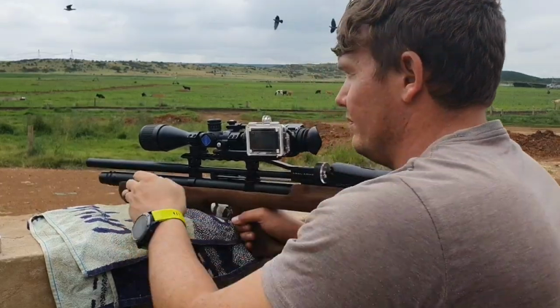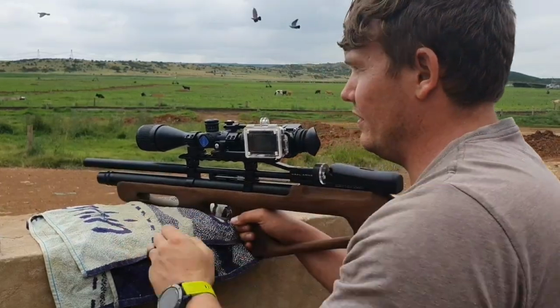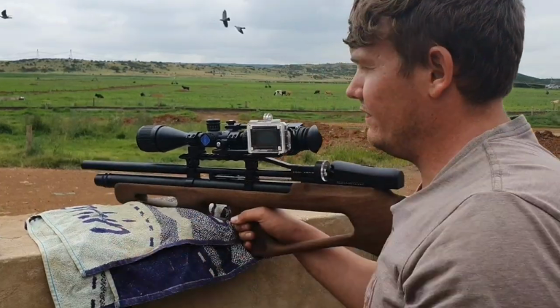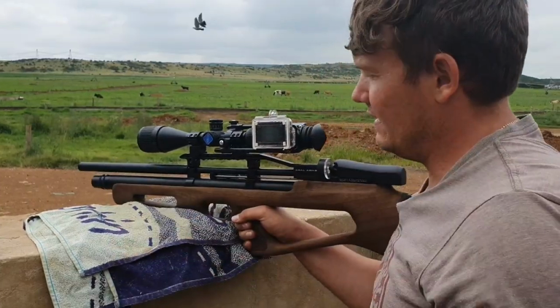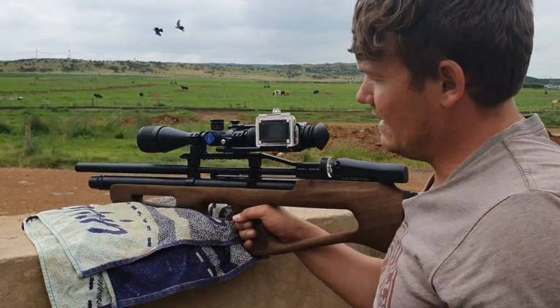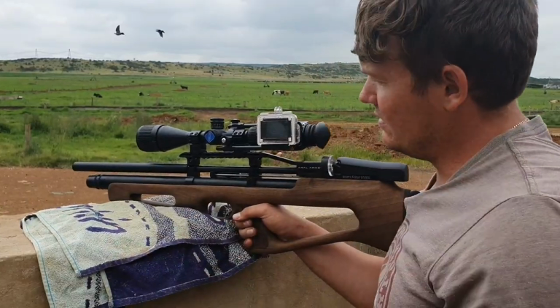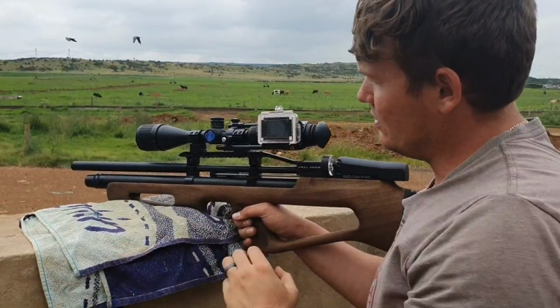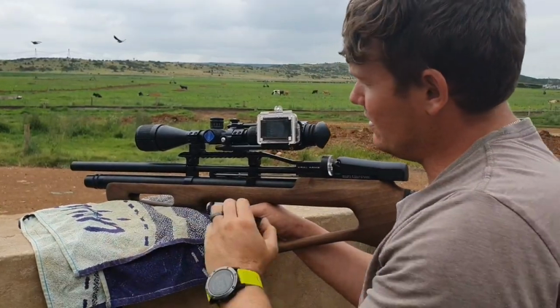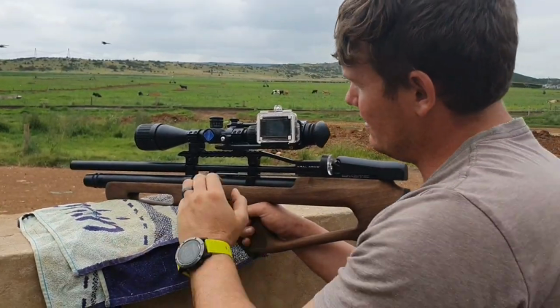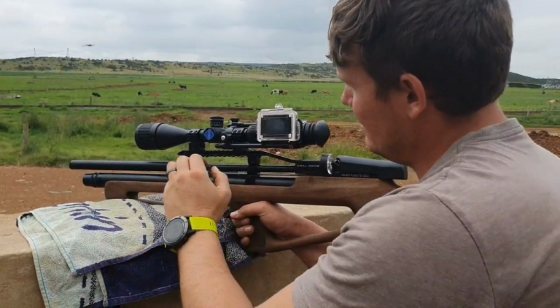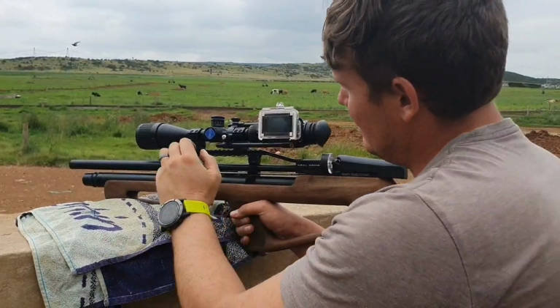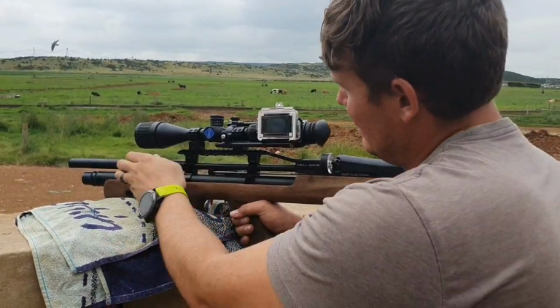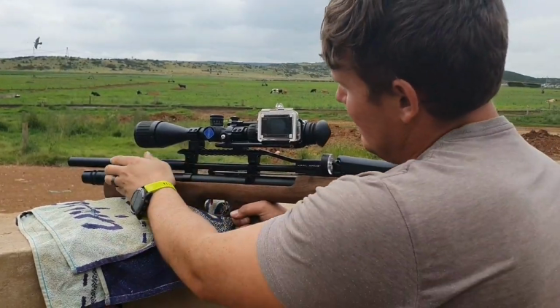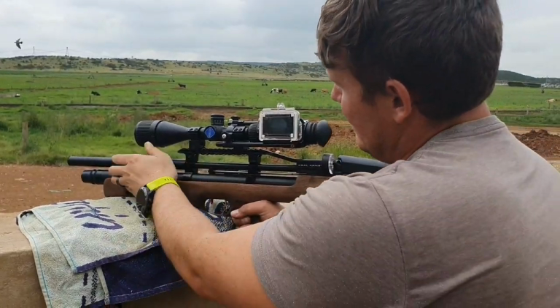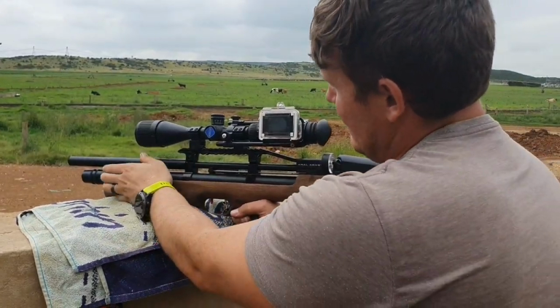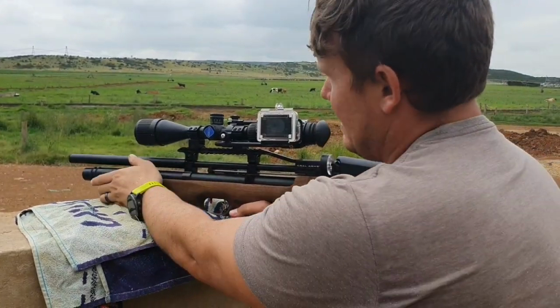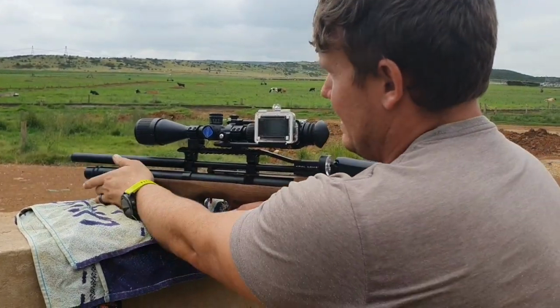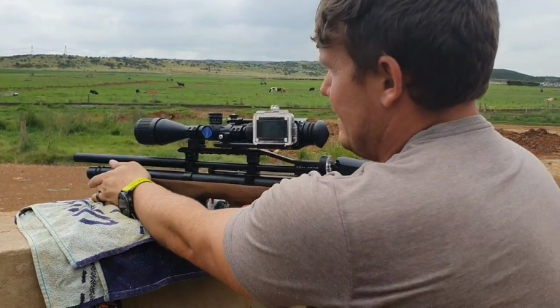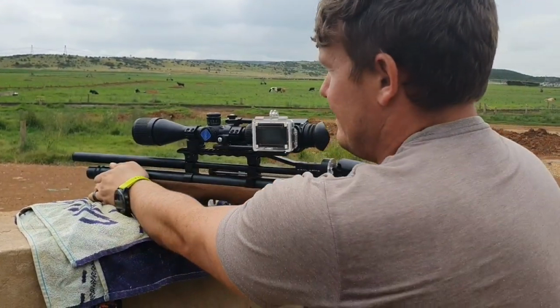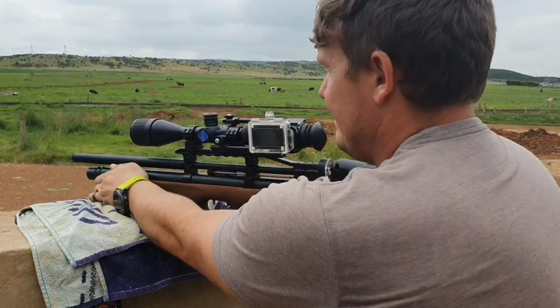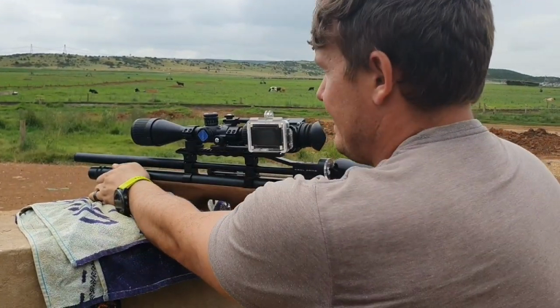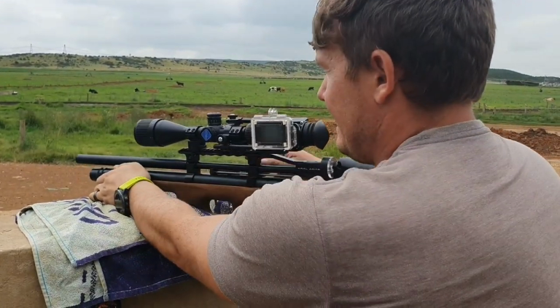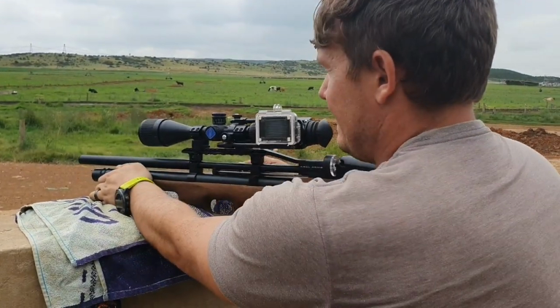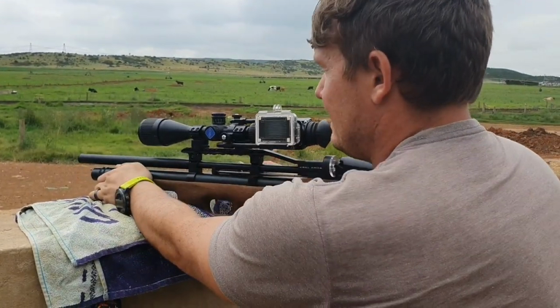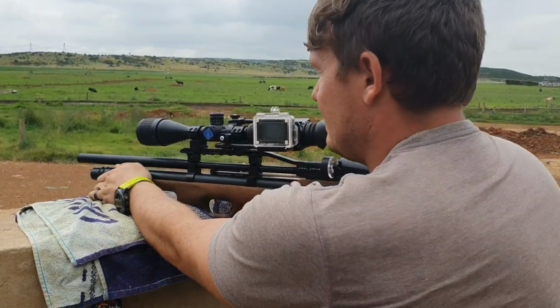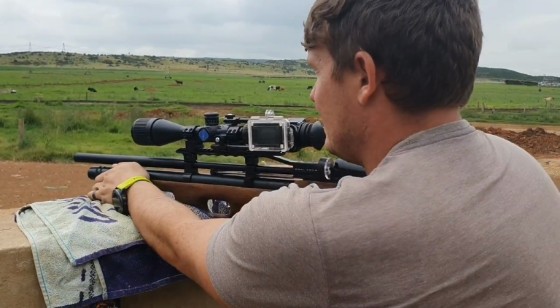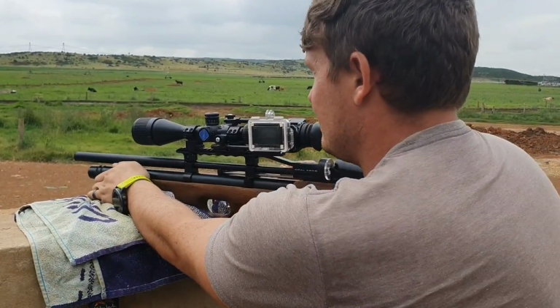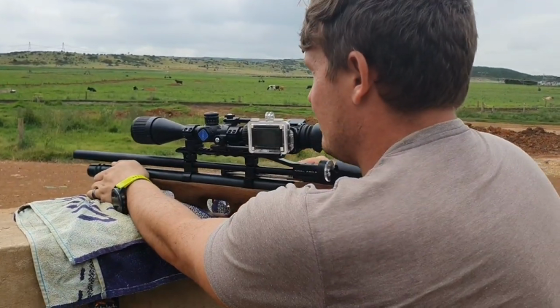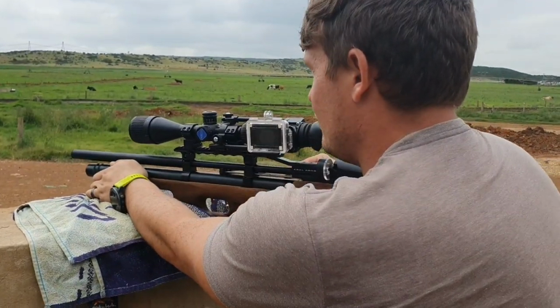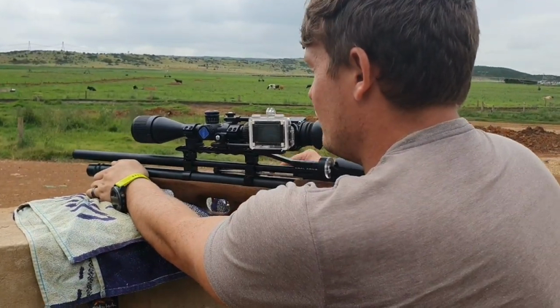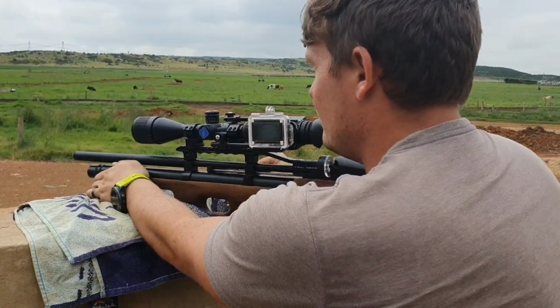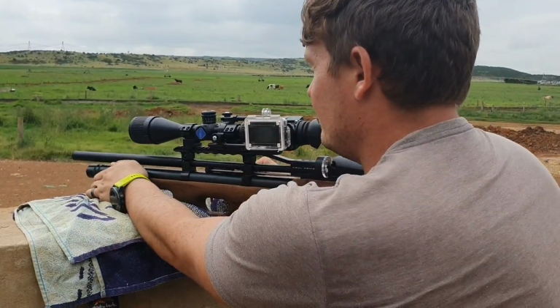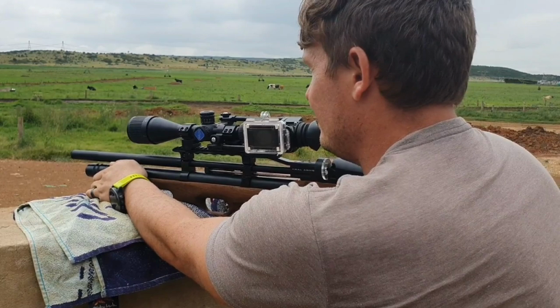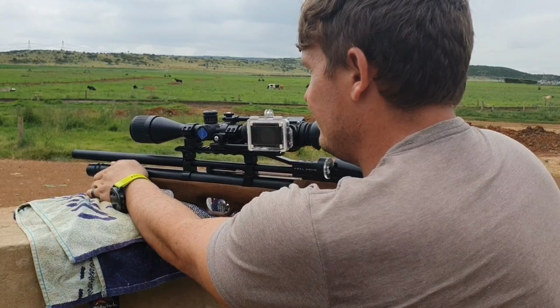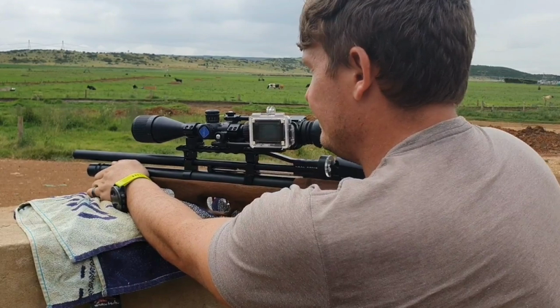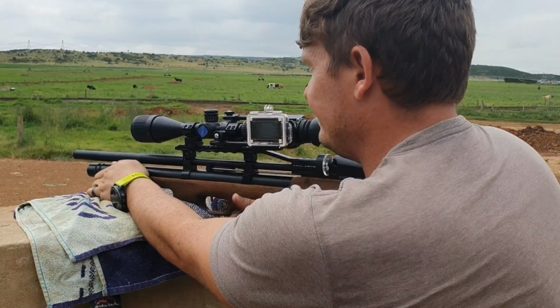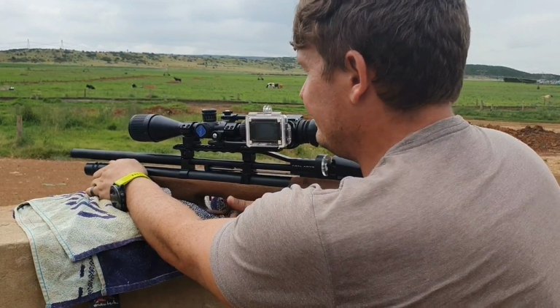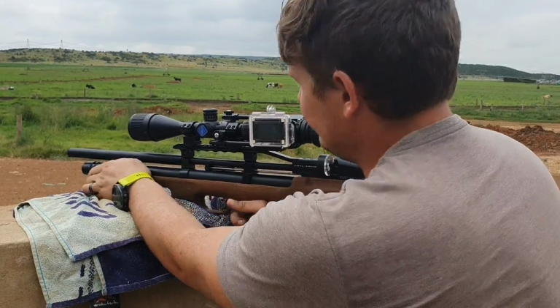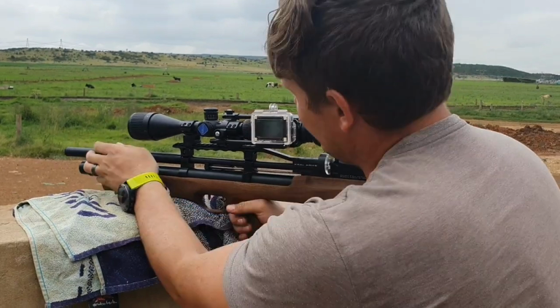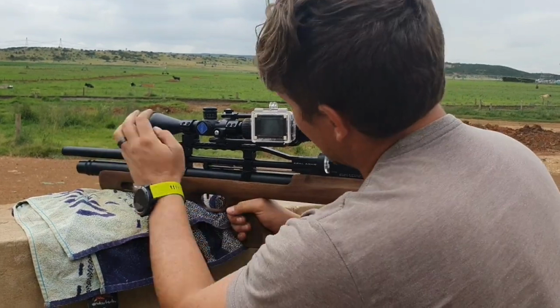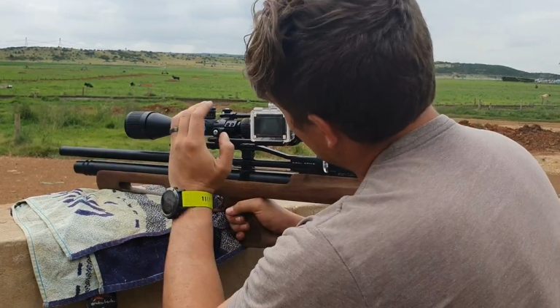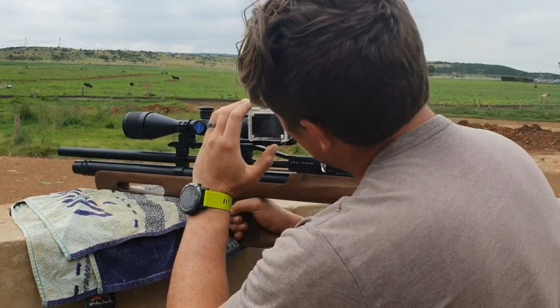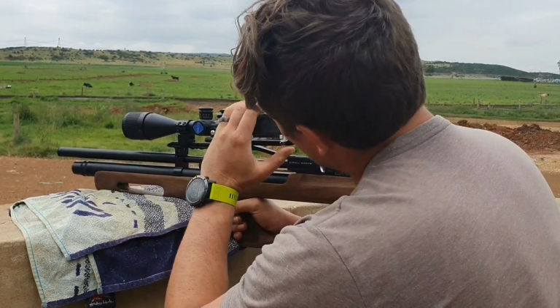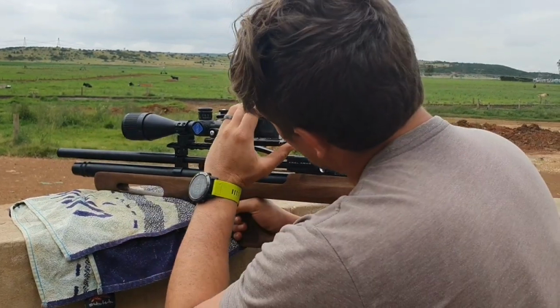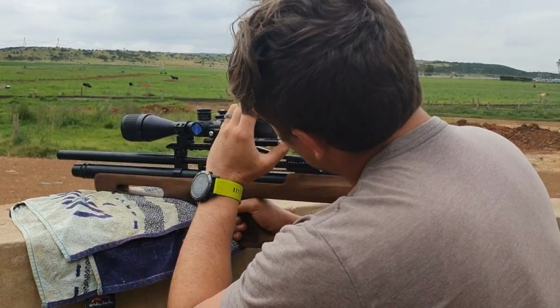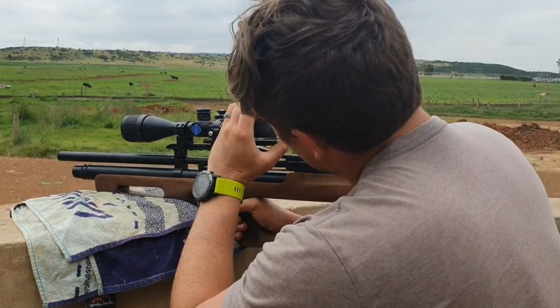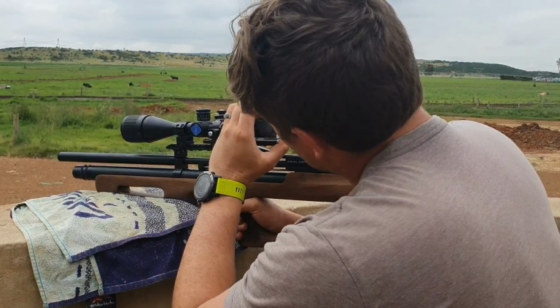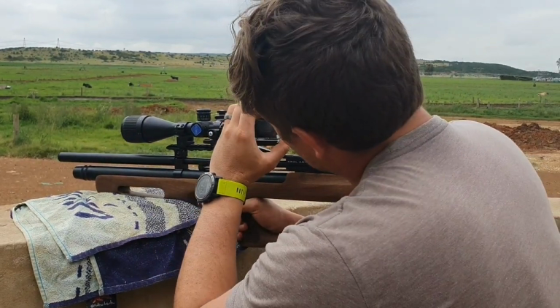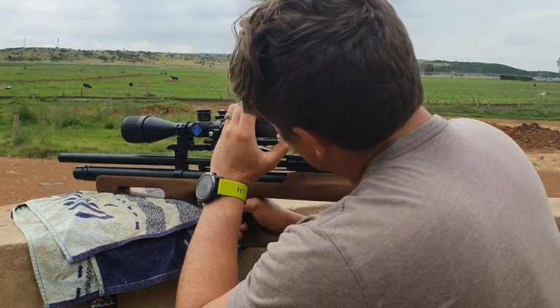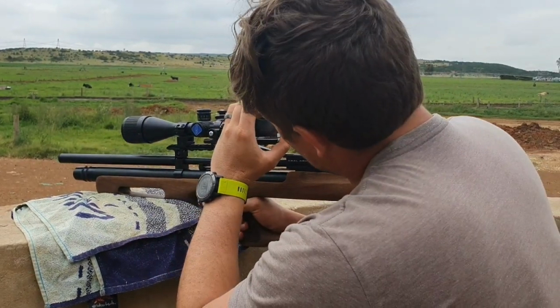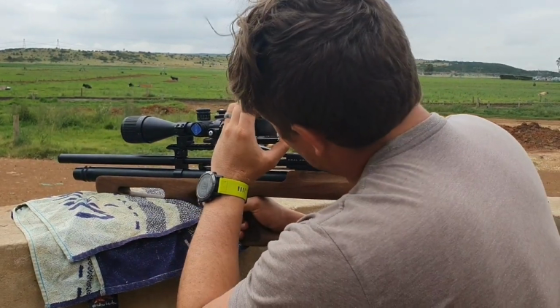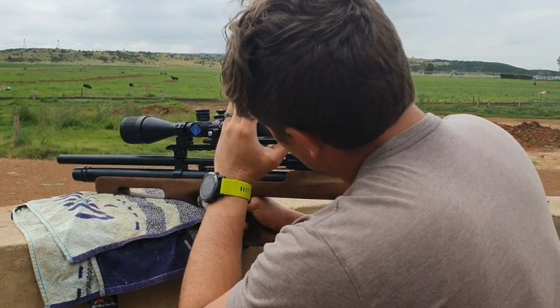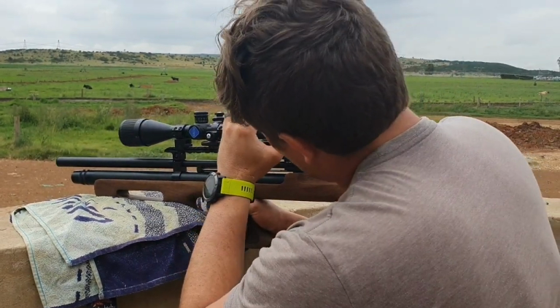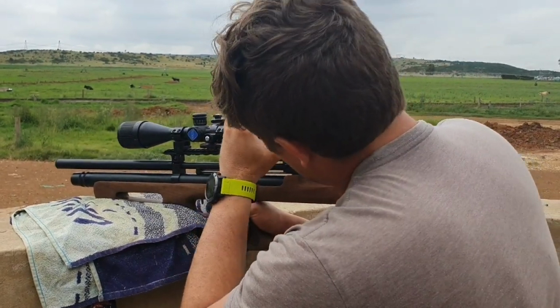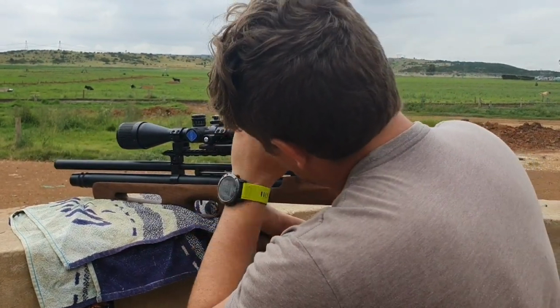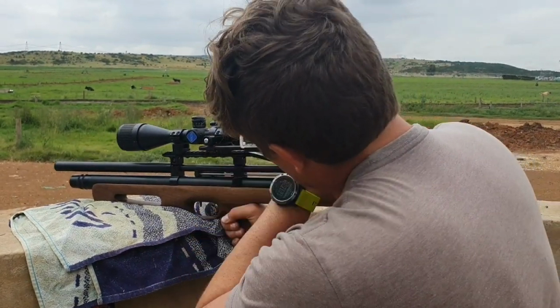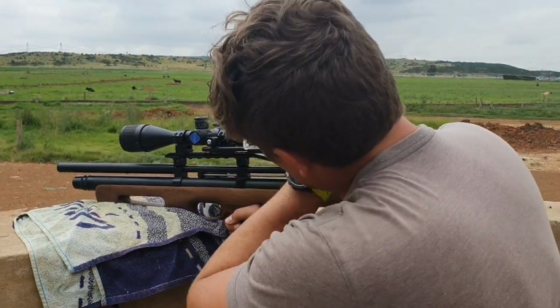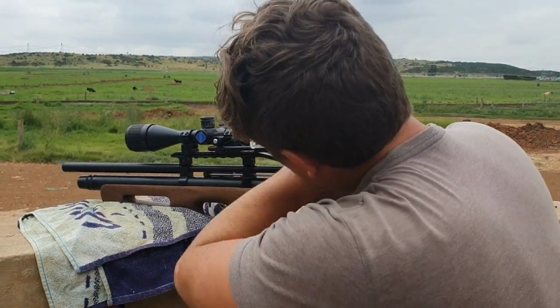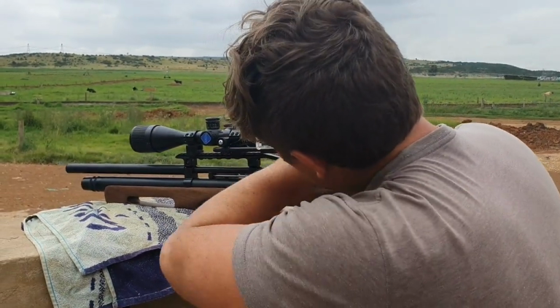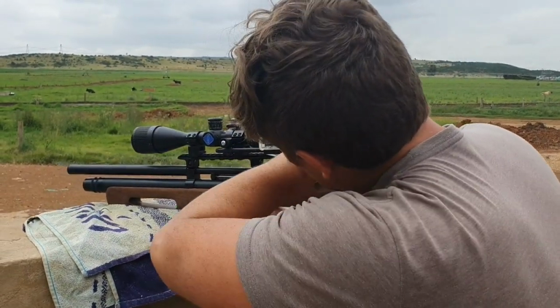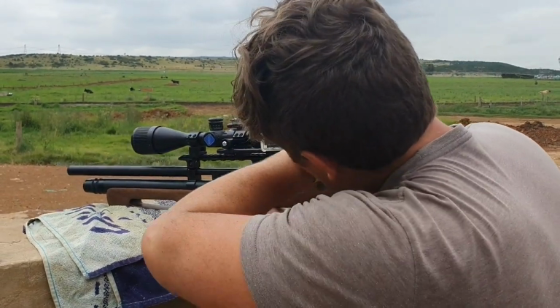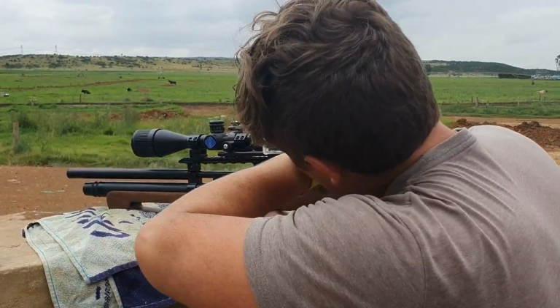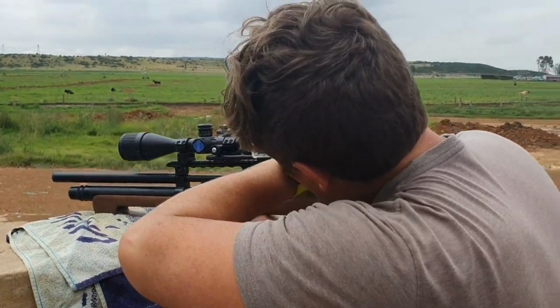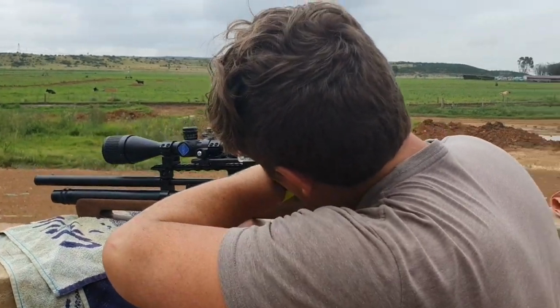That was a perfect headshot. Let's check some more and see what they can do.